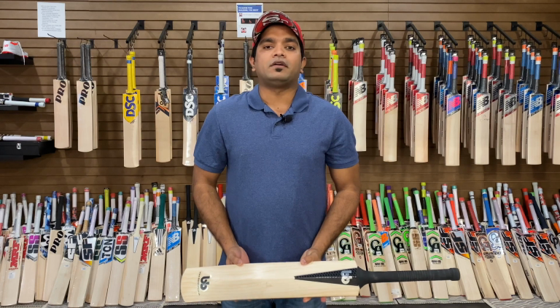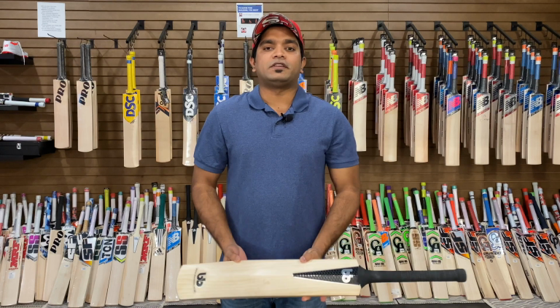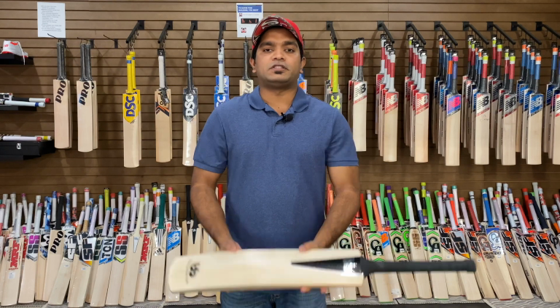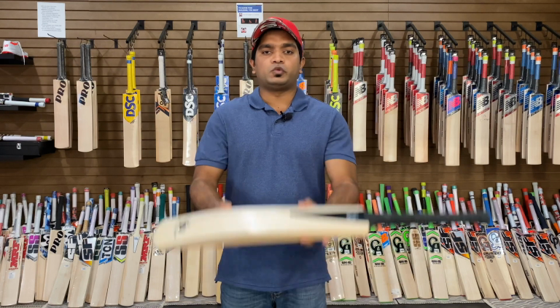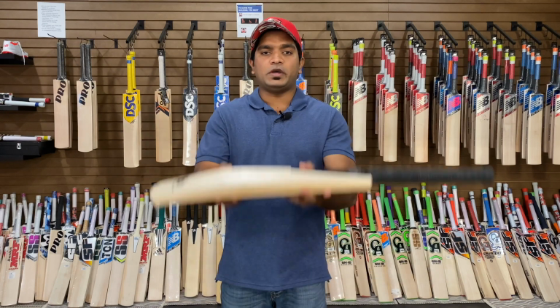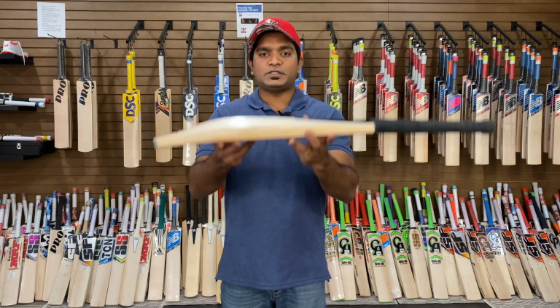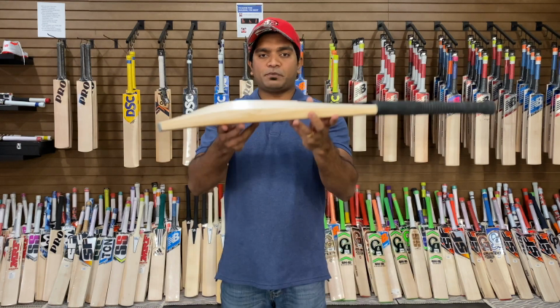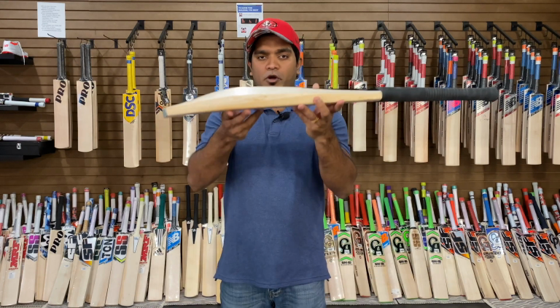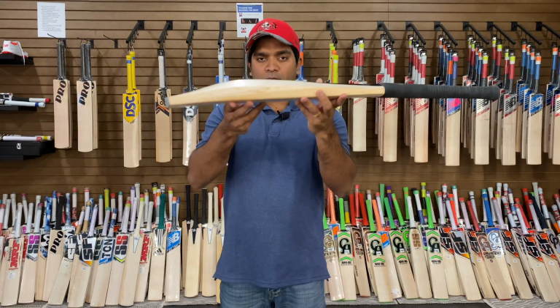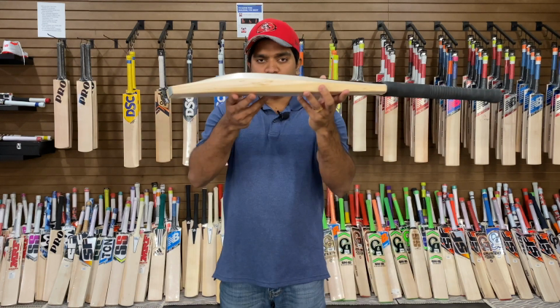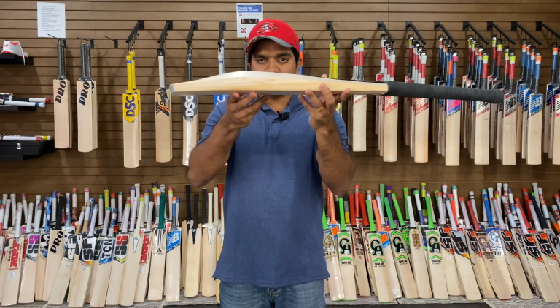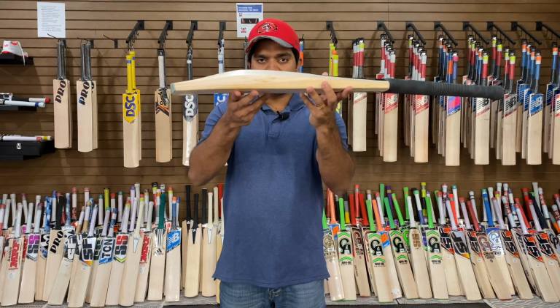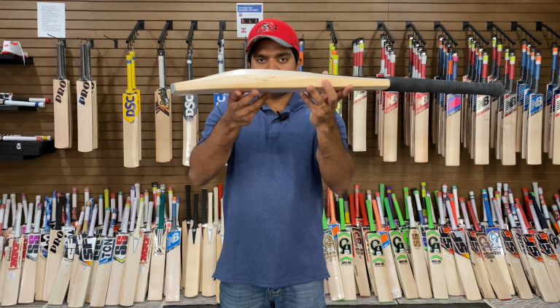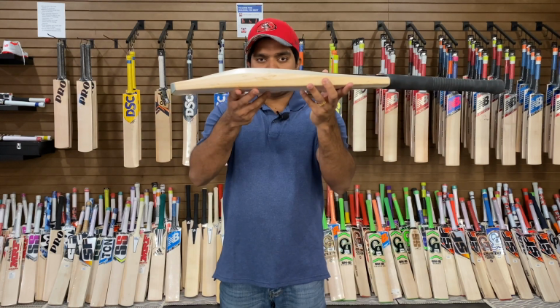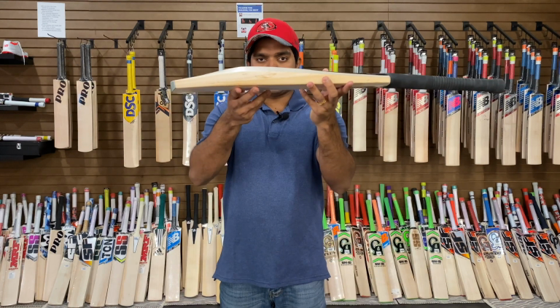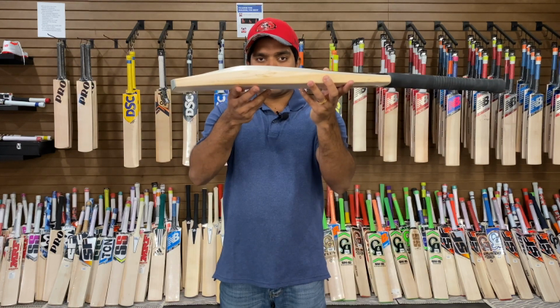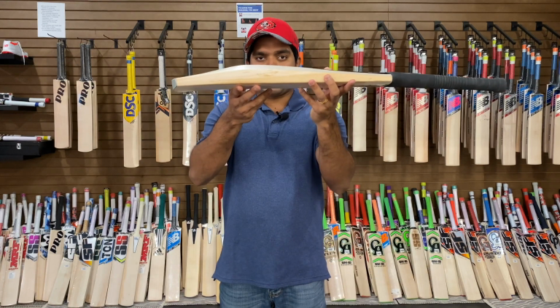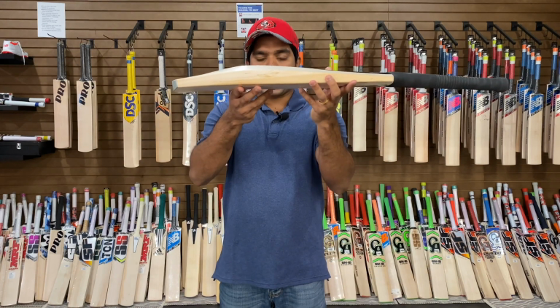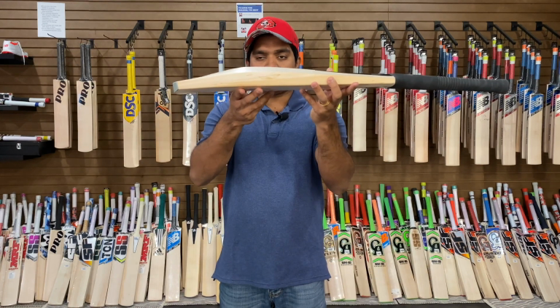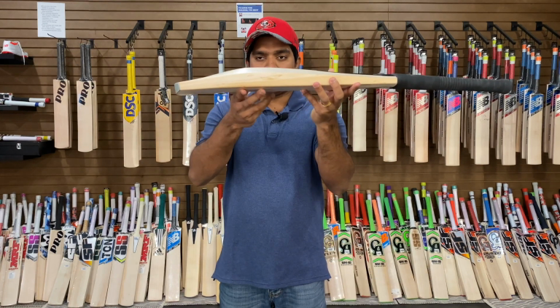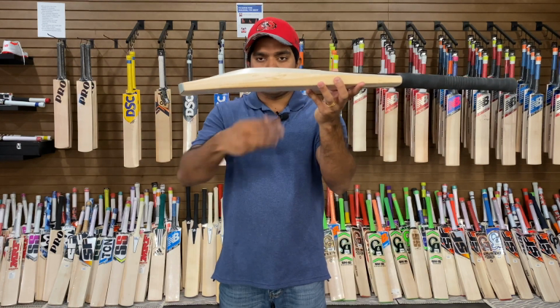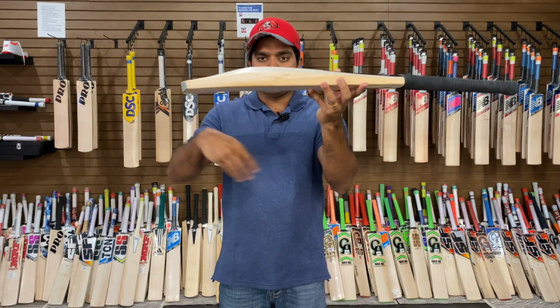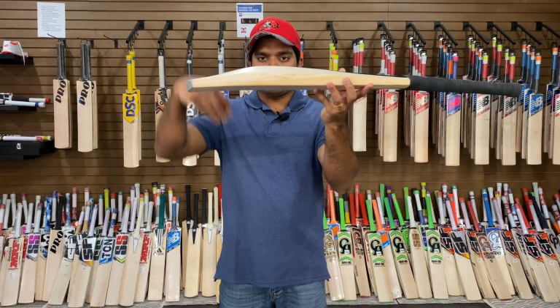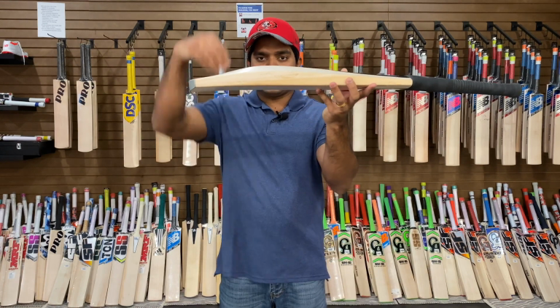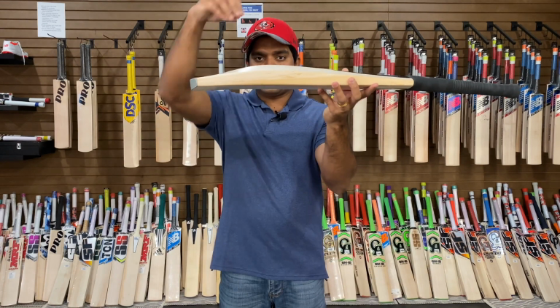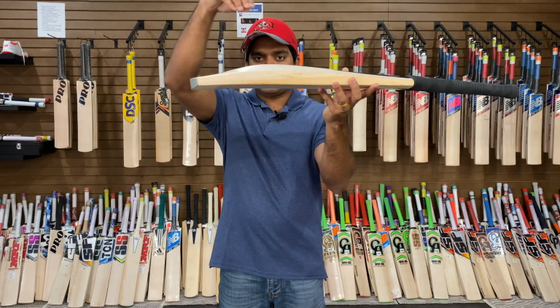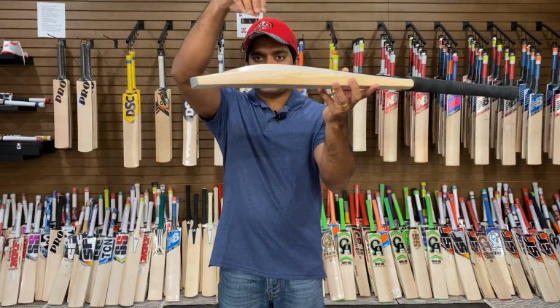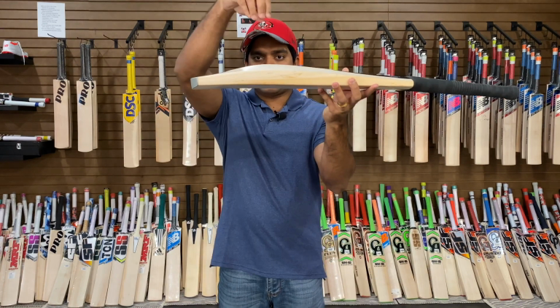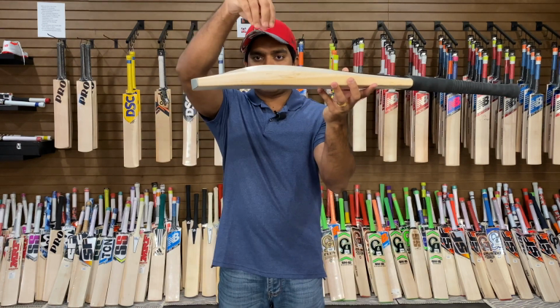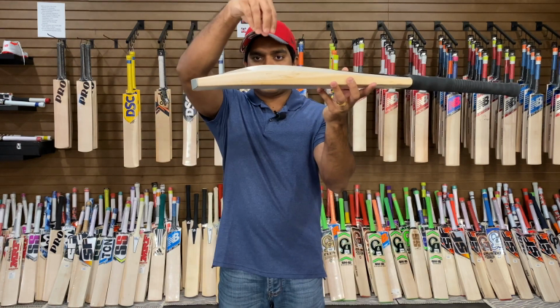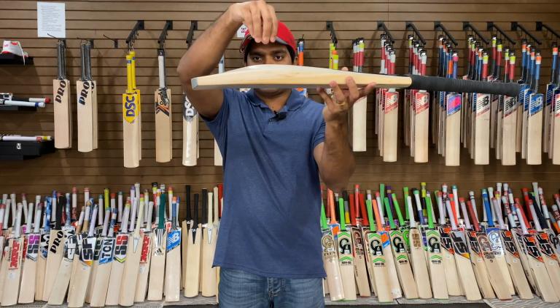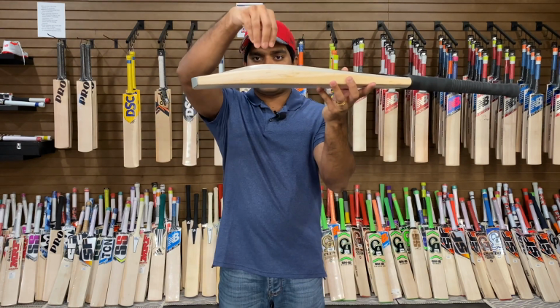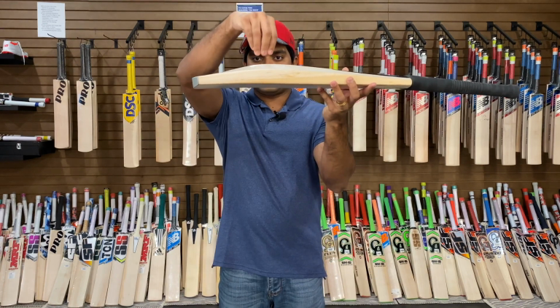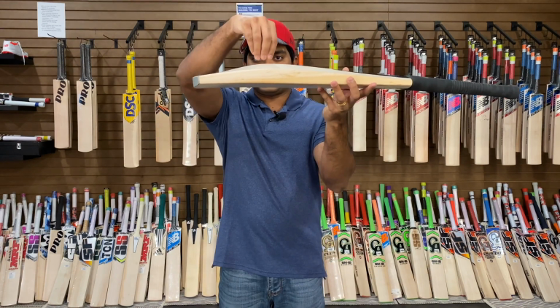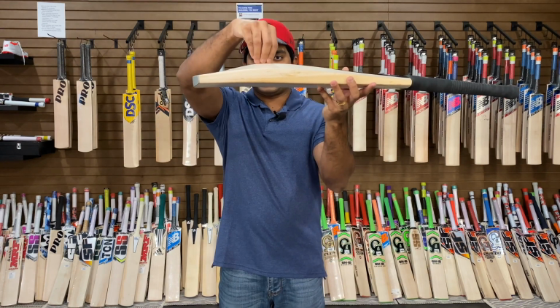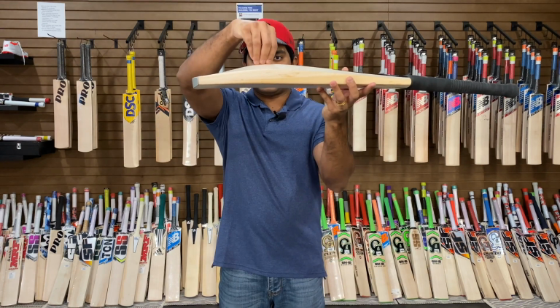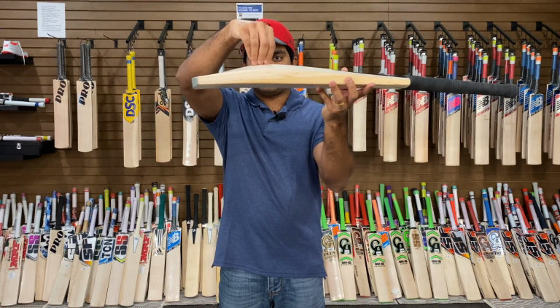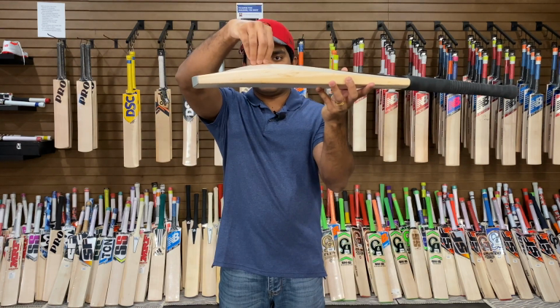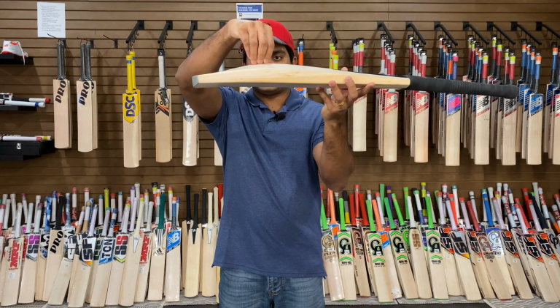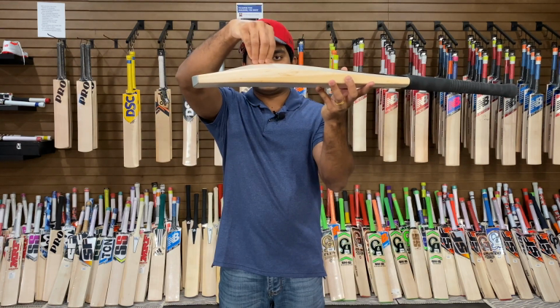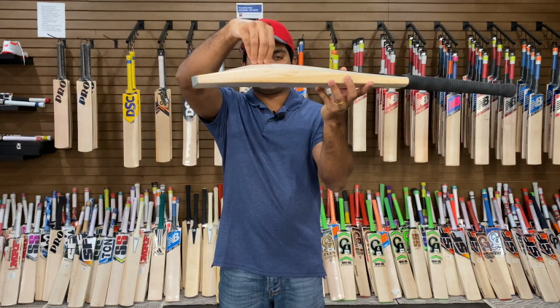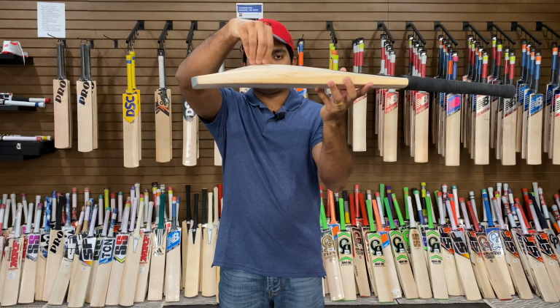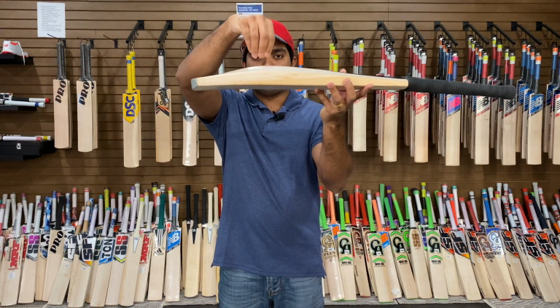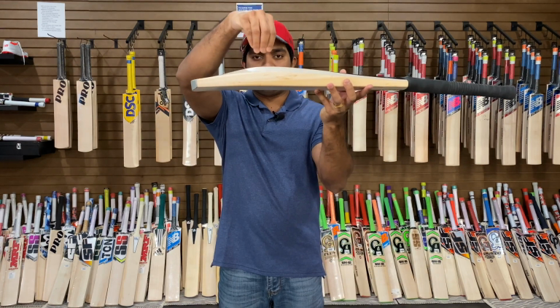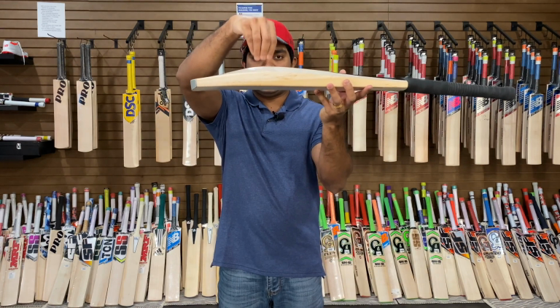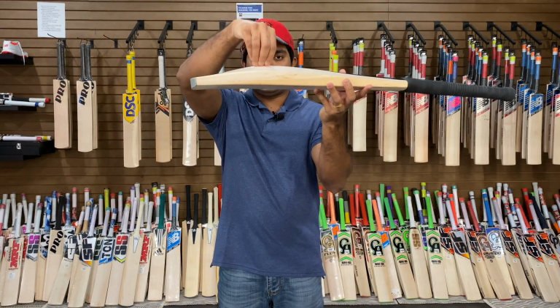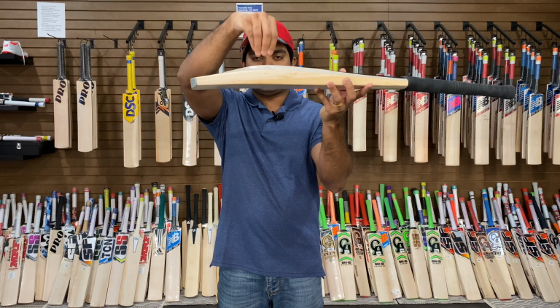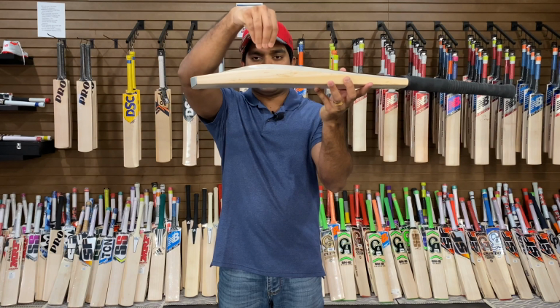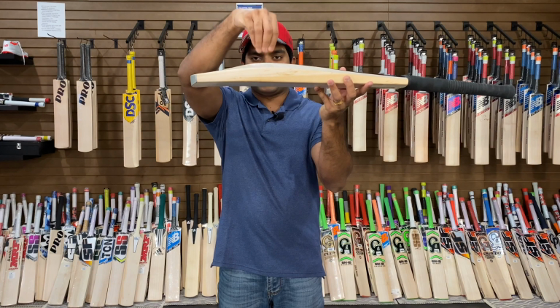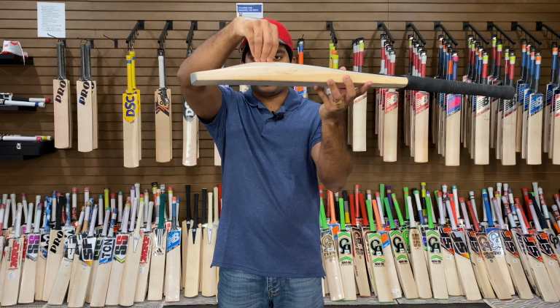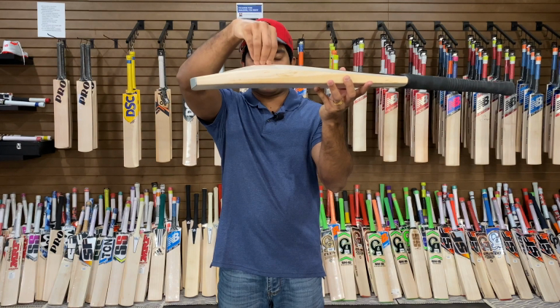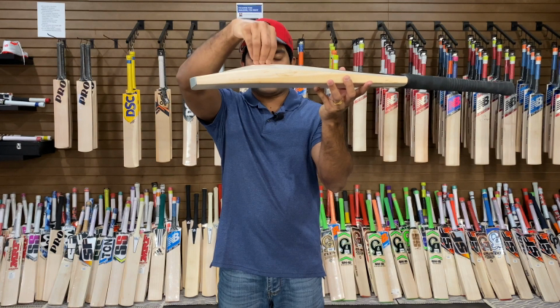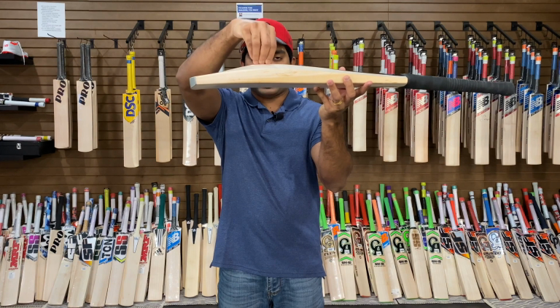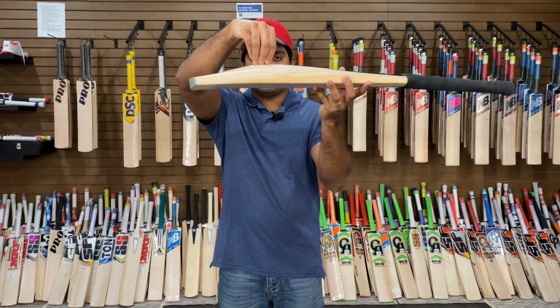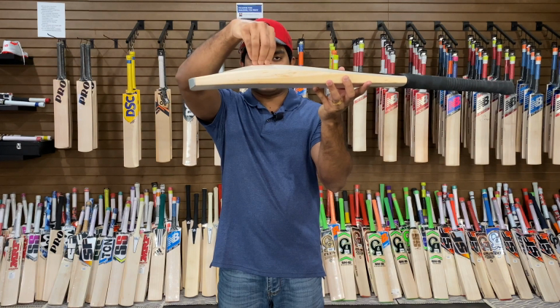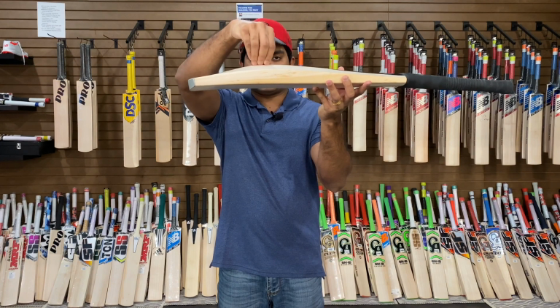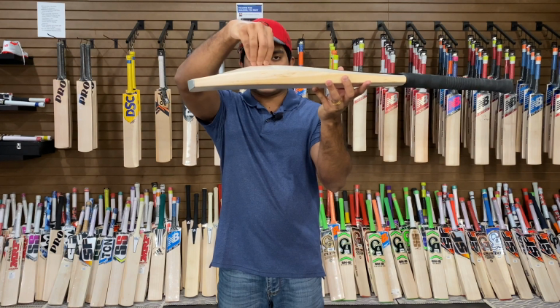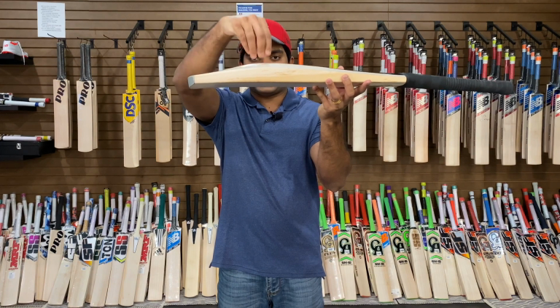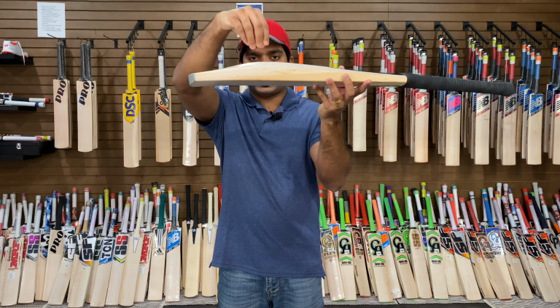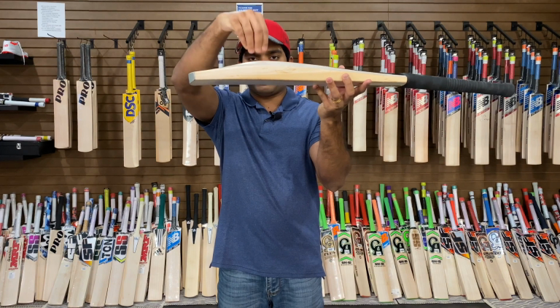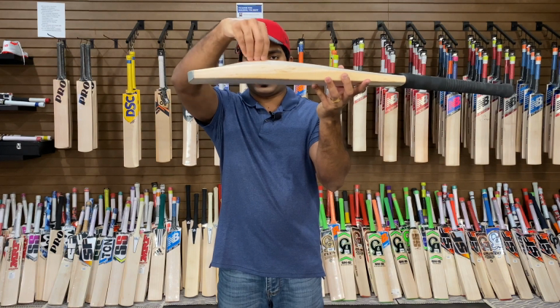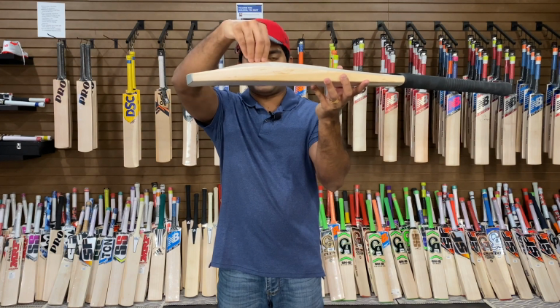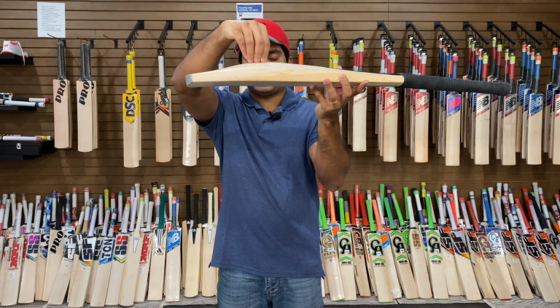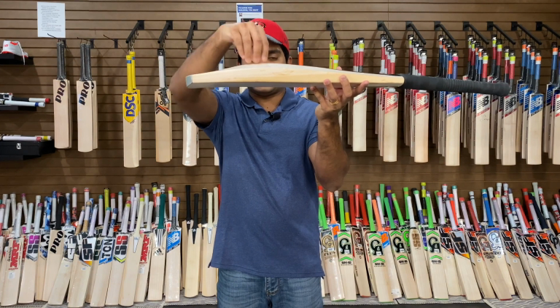Let's take a look at the profile of the bat. The sweet spot position would be around mid to low, in my opinion.